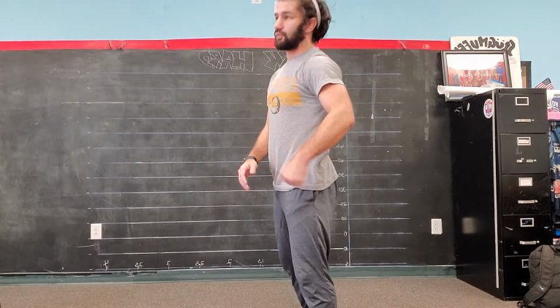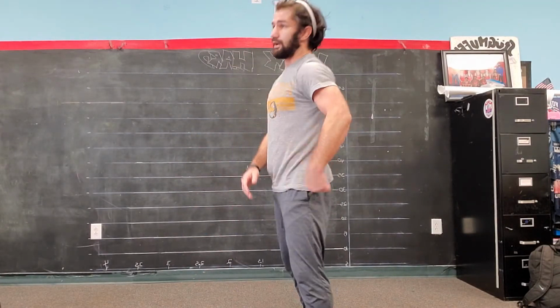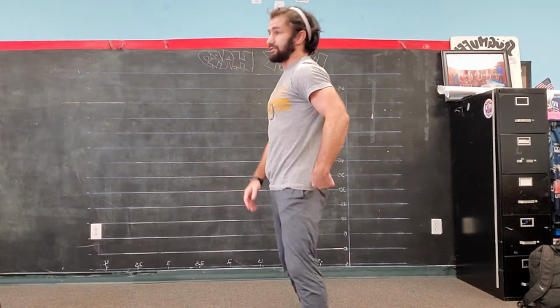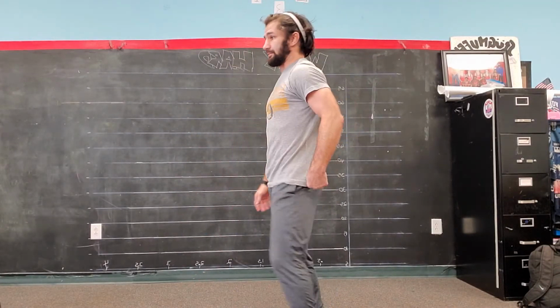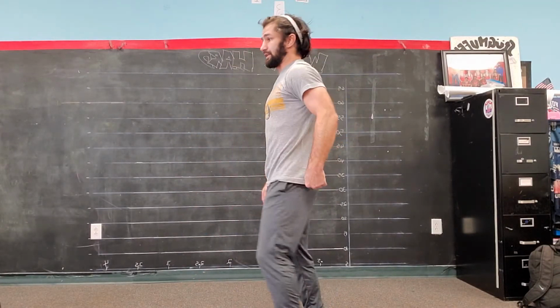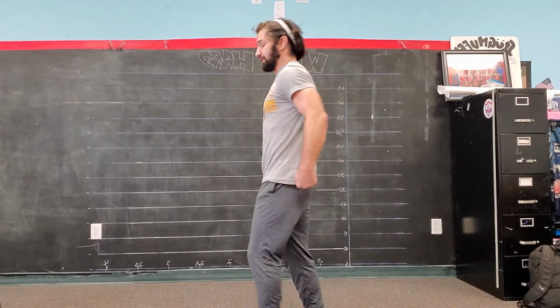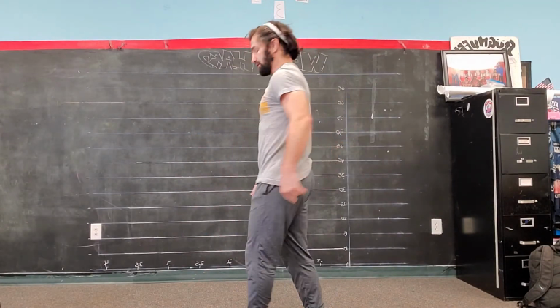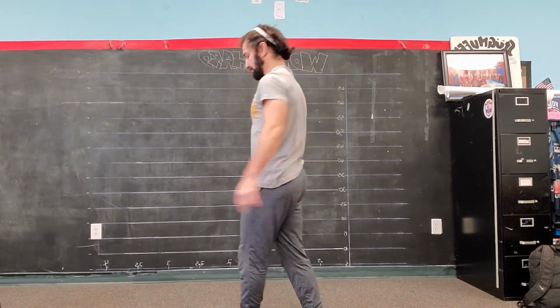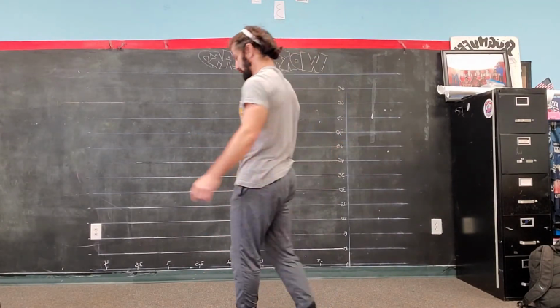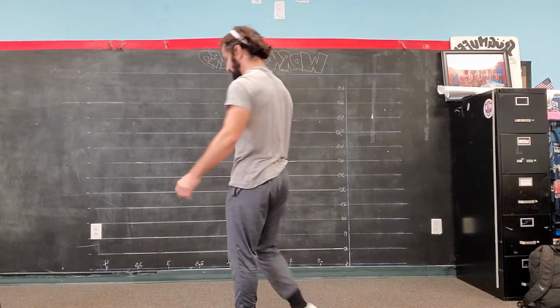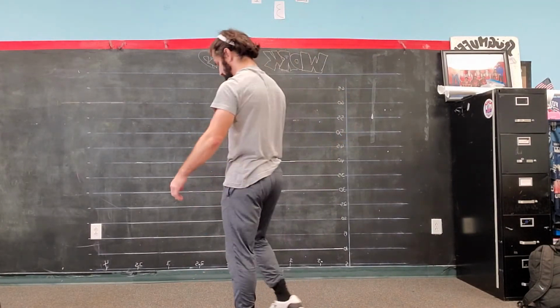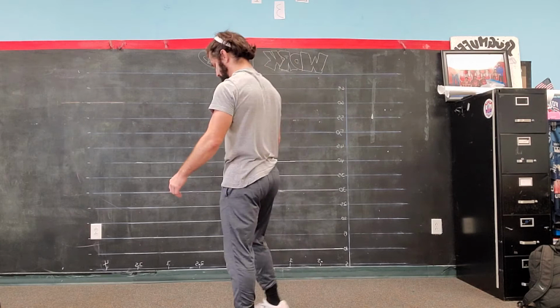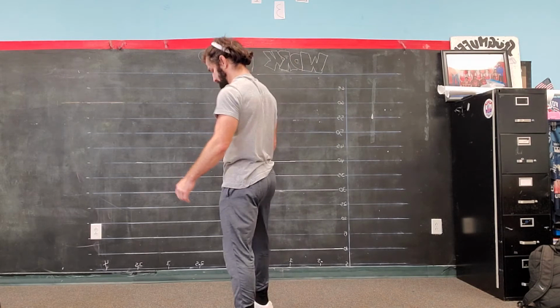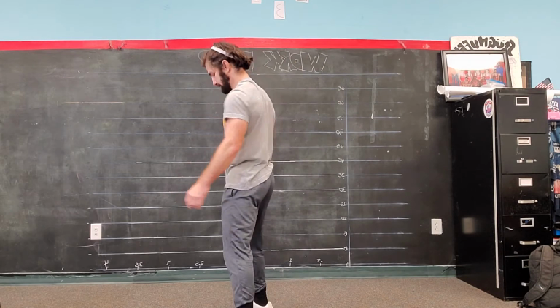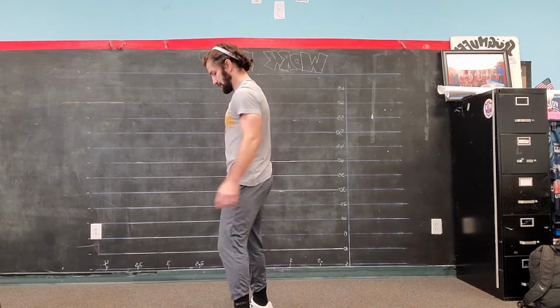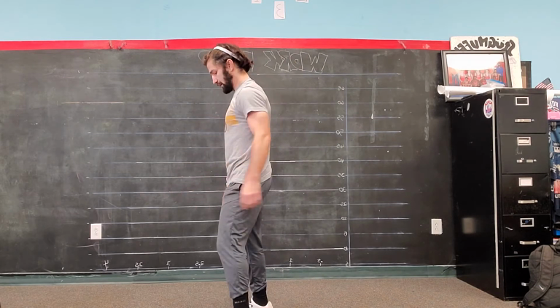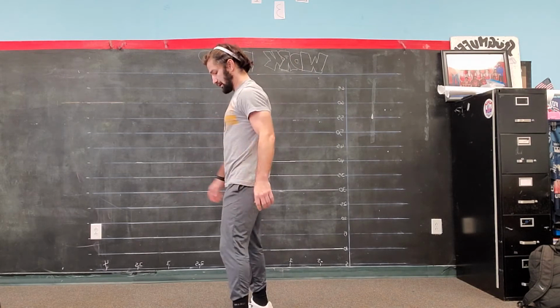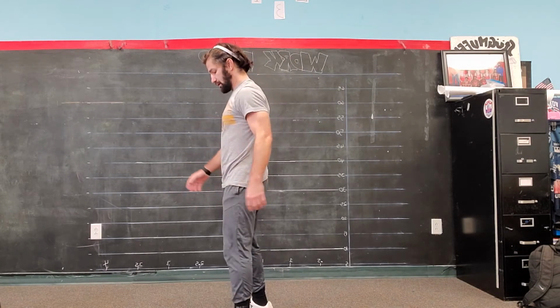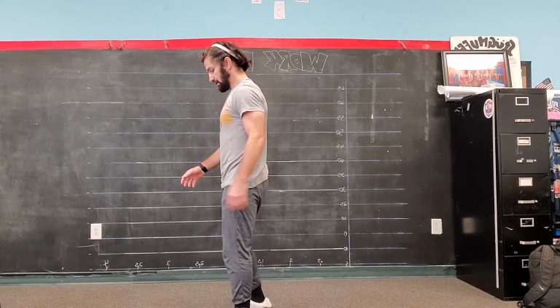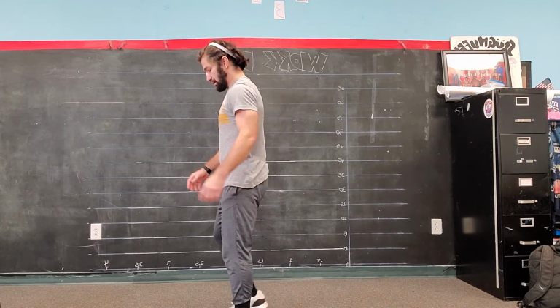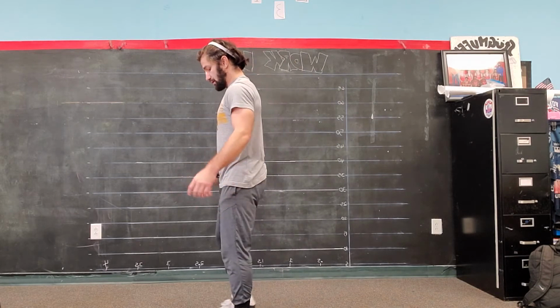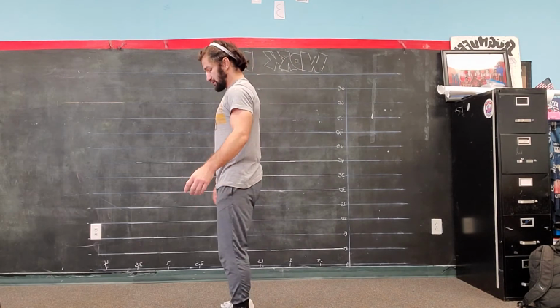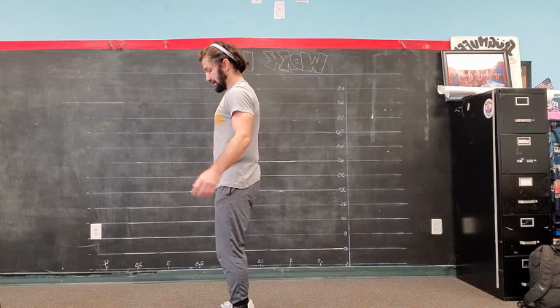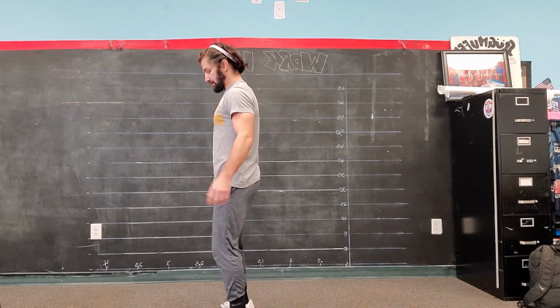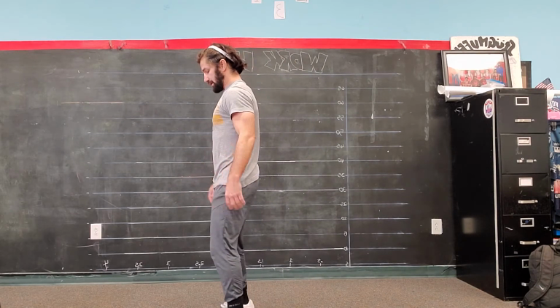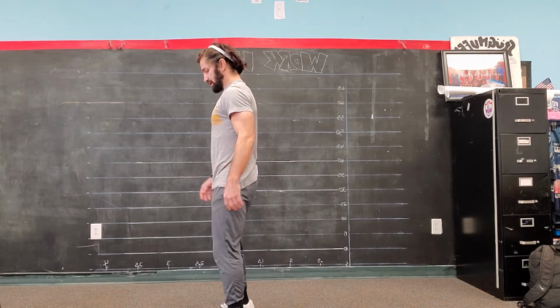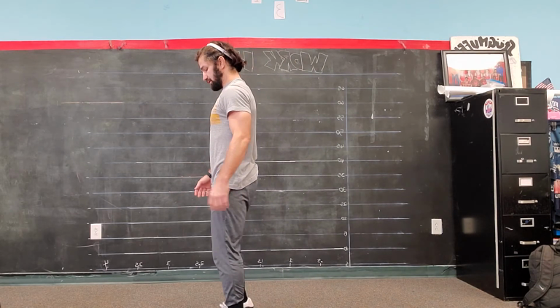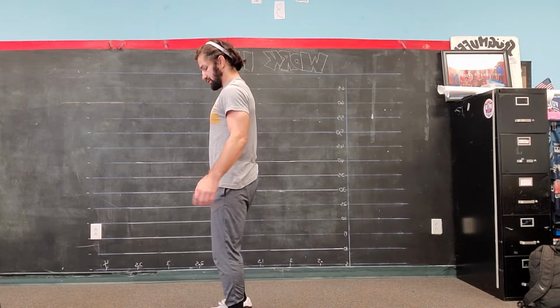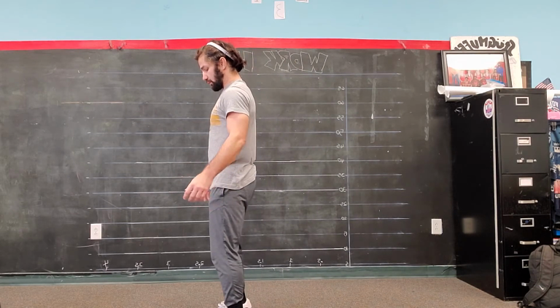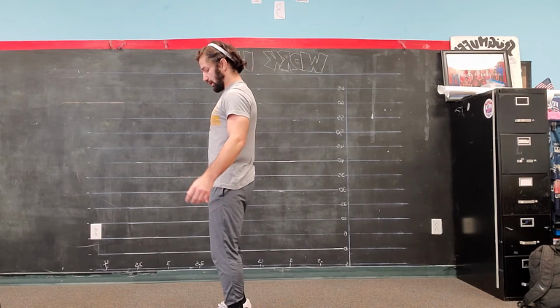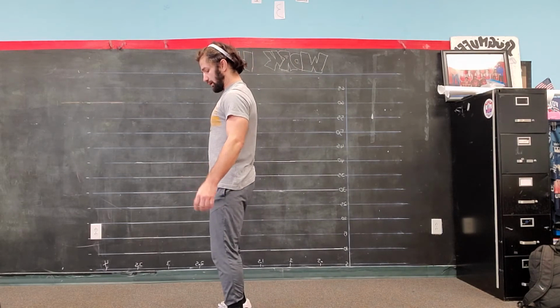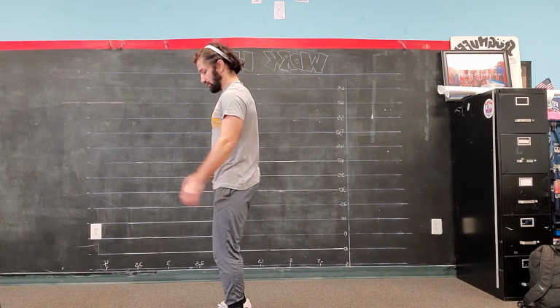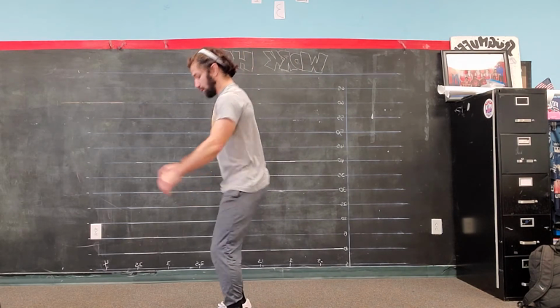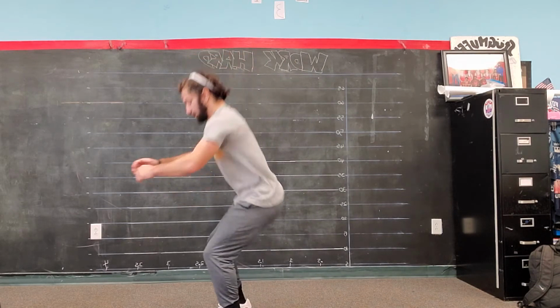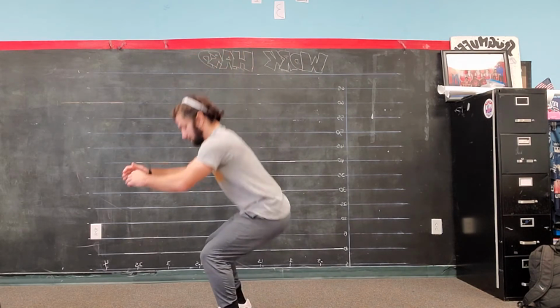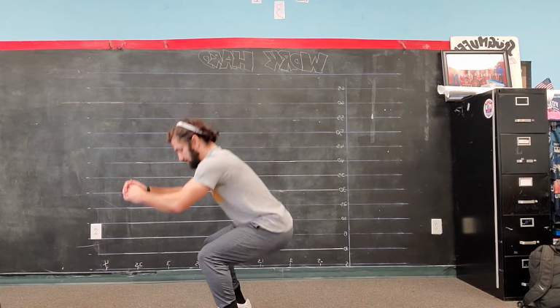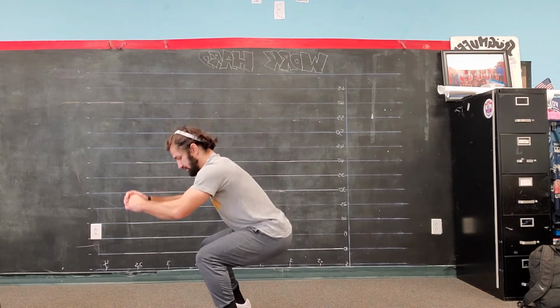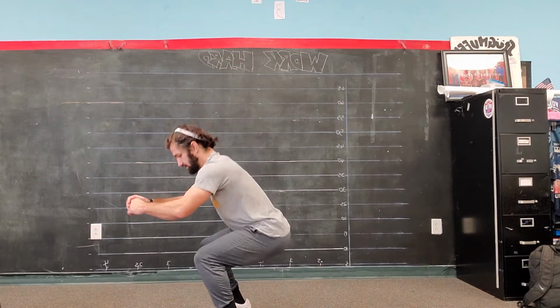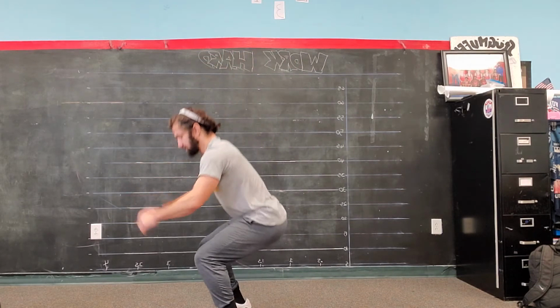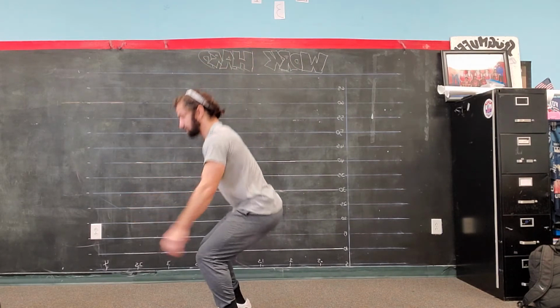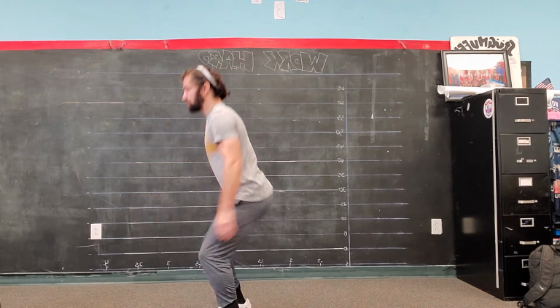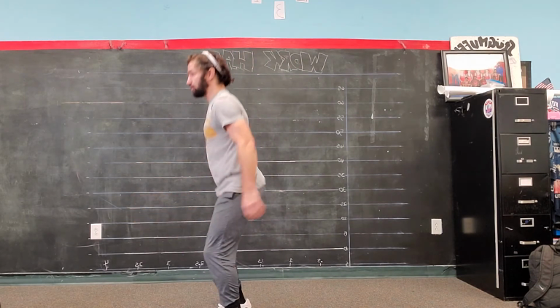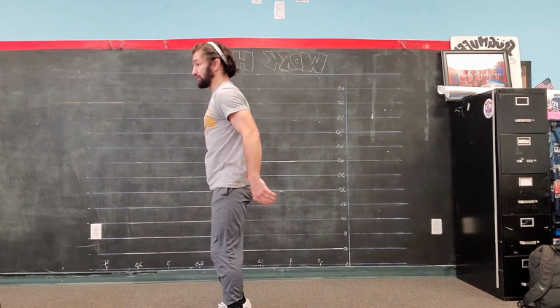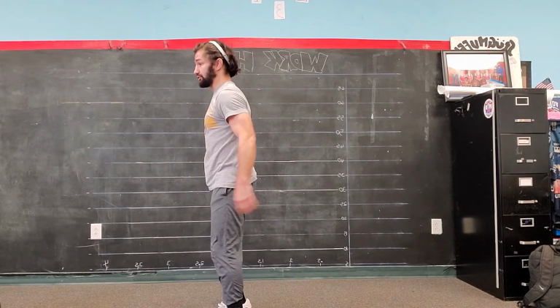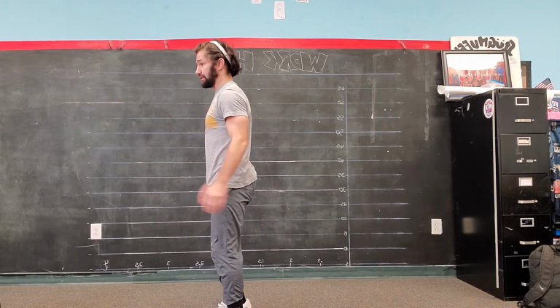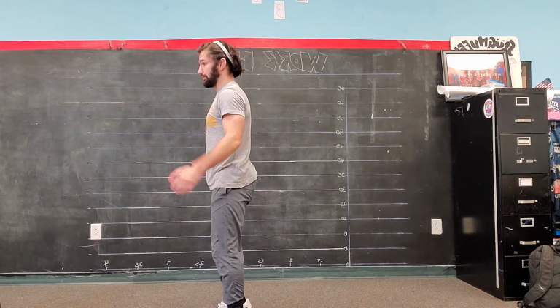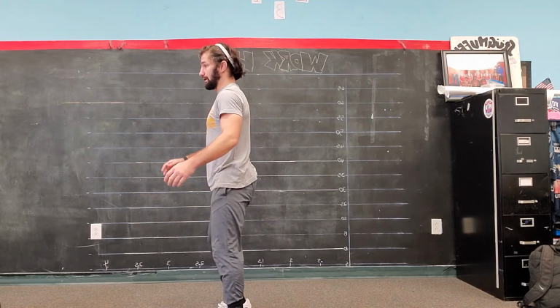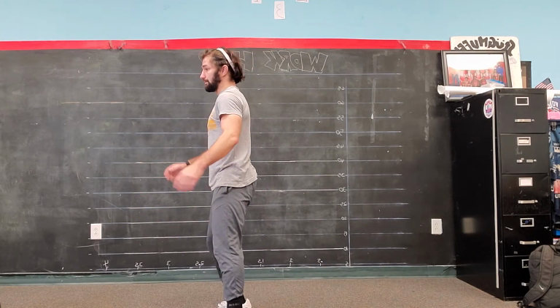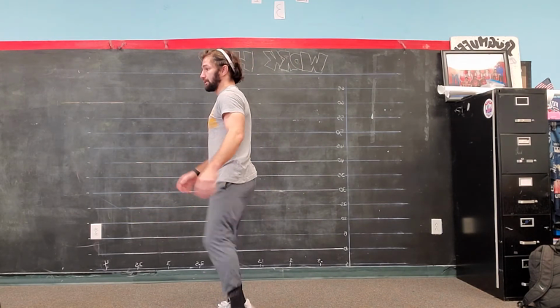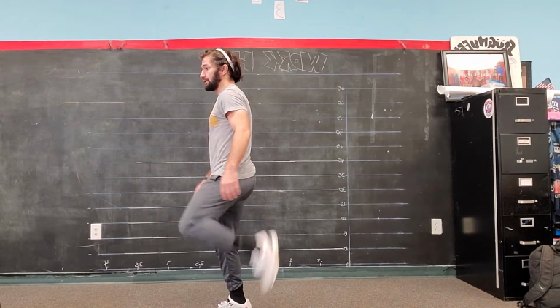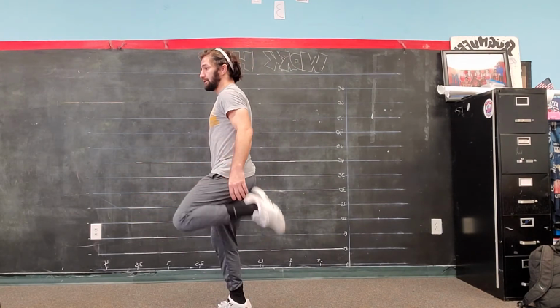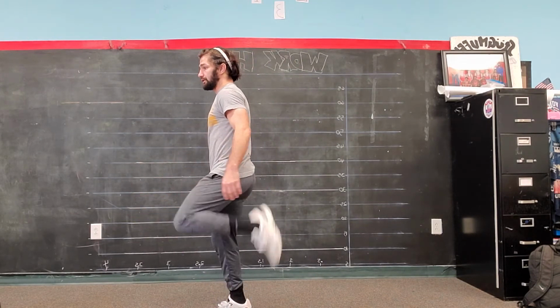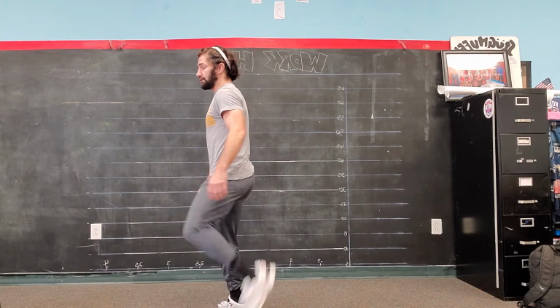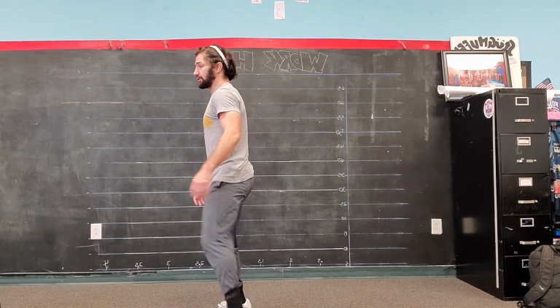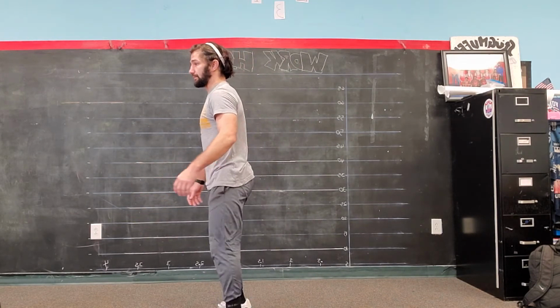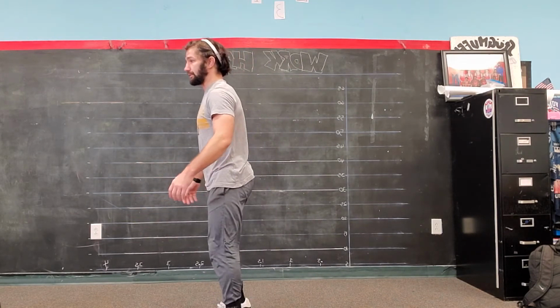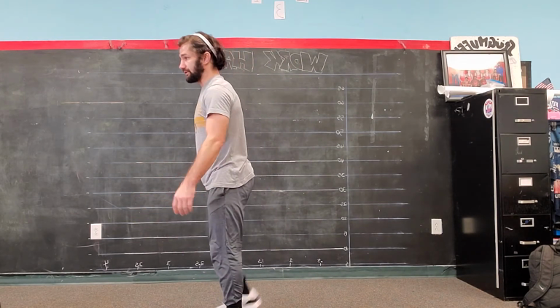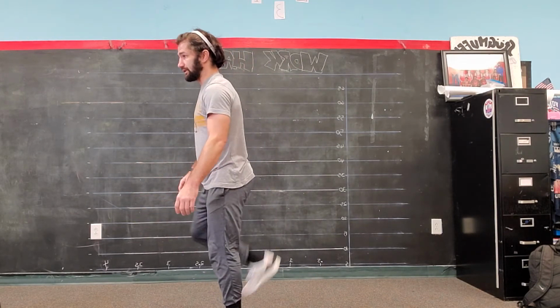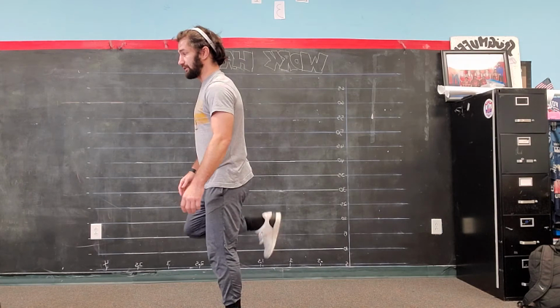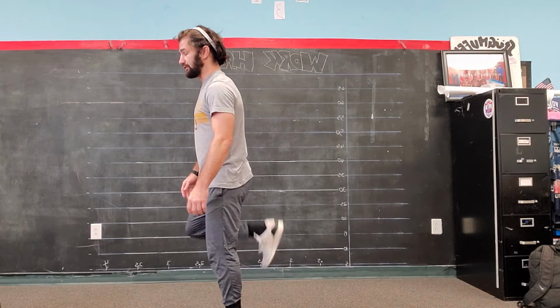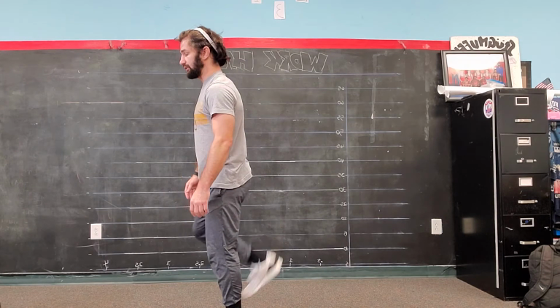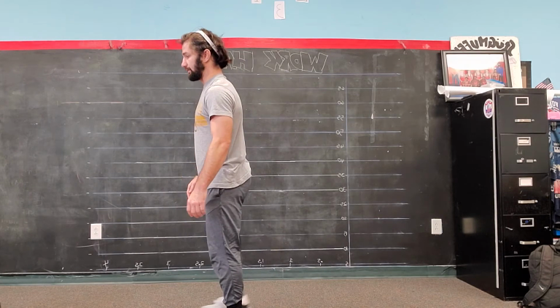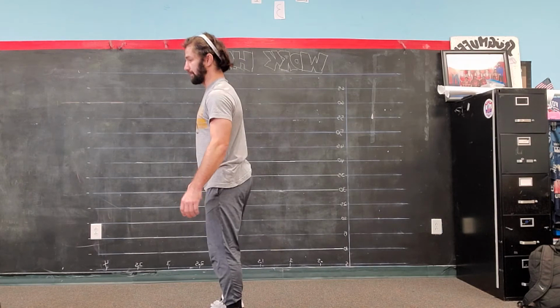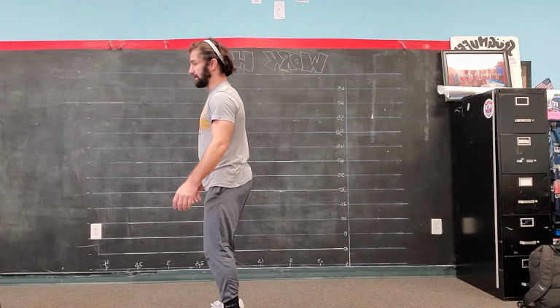Squat jump heels to butt — same idea on the squat, good position. When you jump up you're going to bring your heels to your butt.